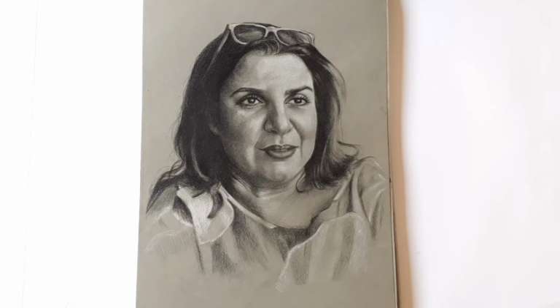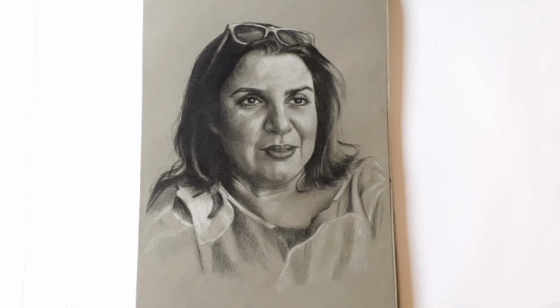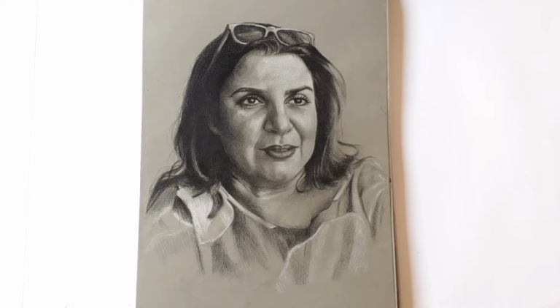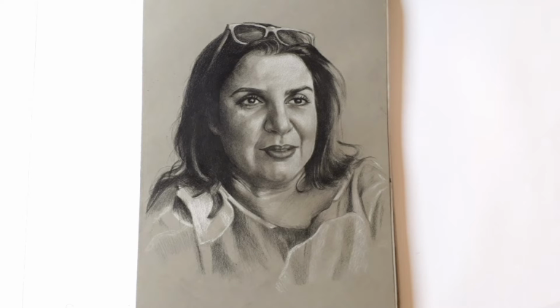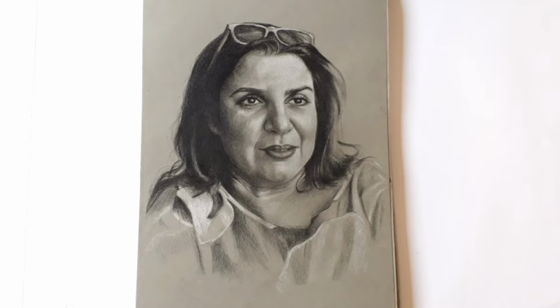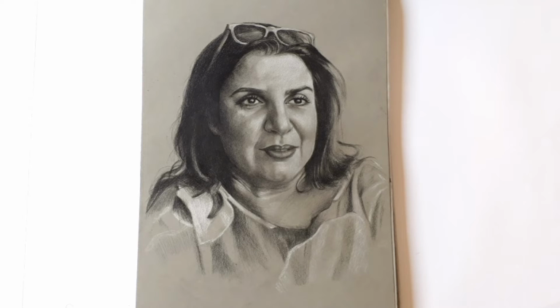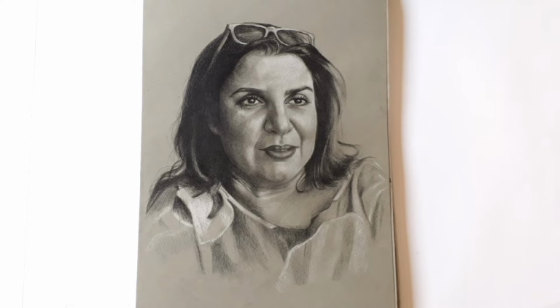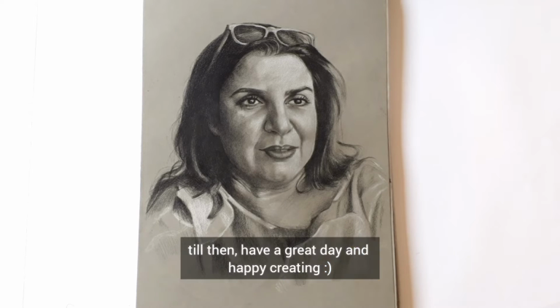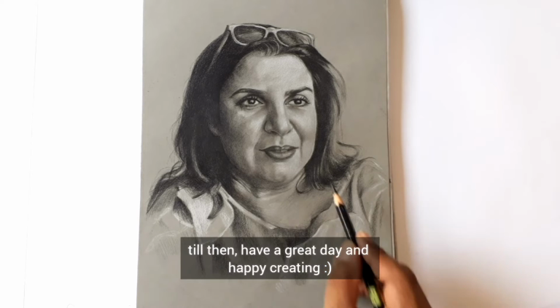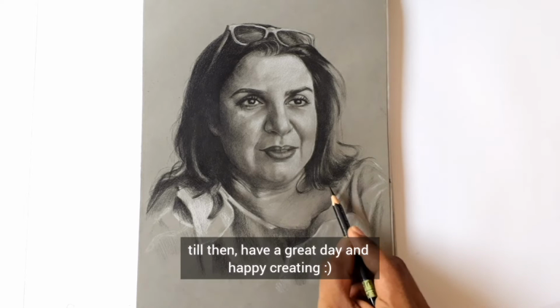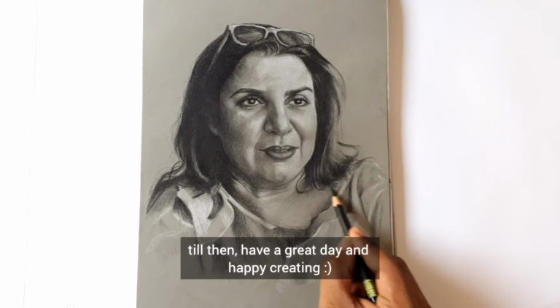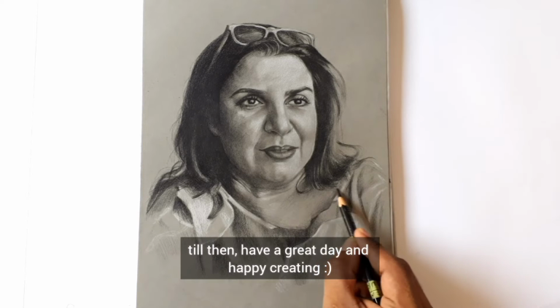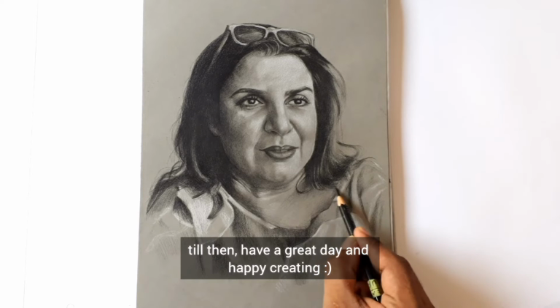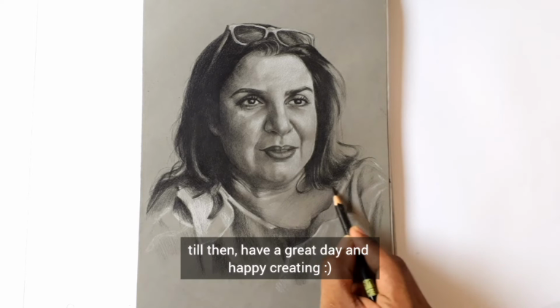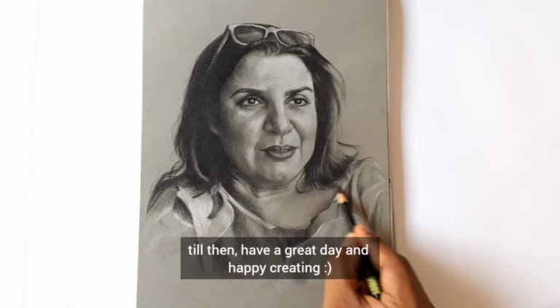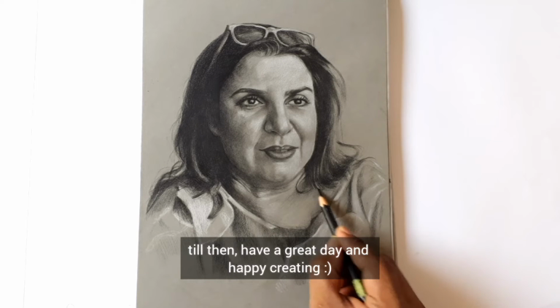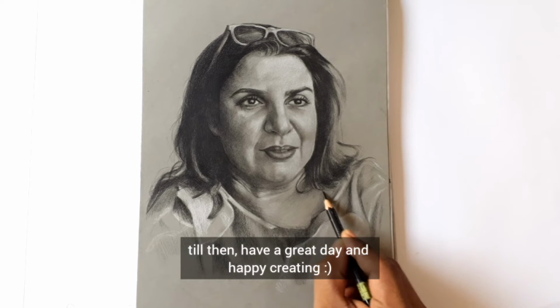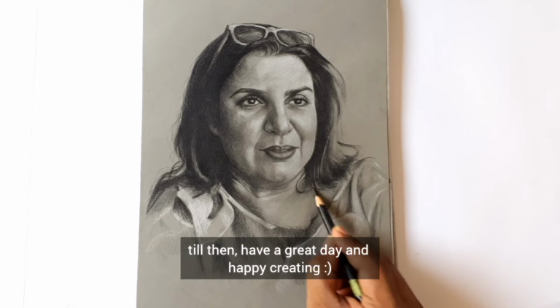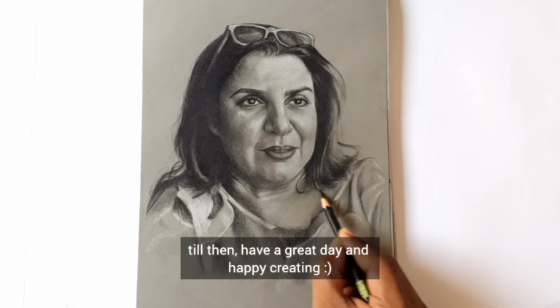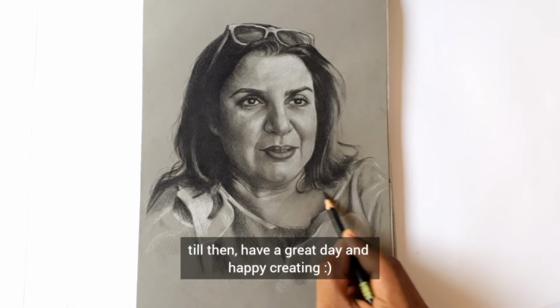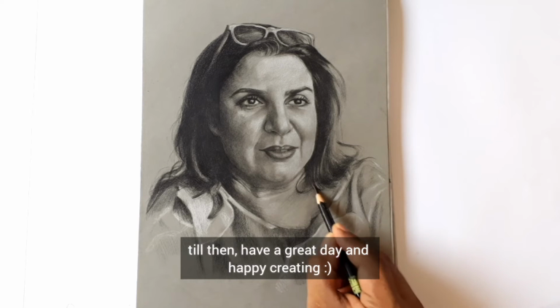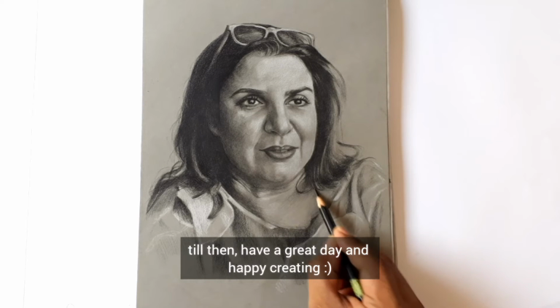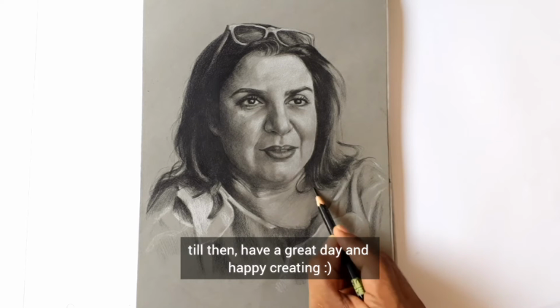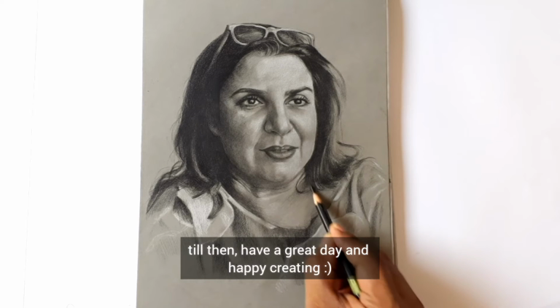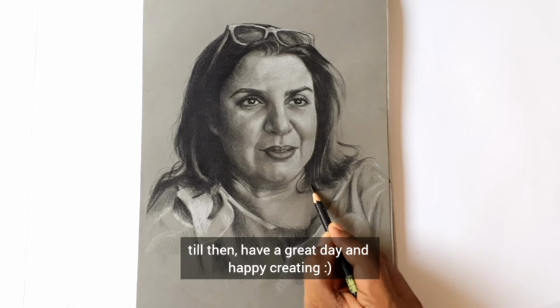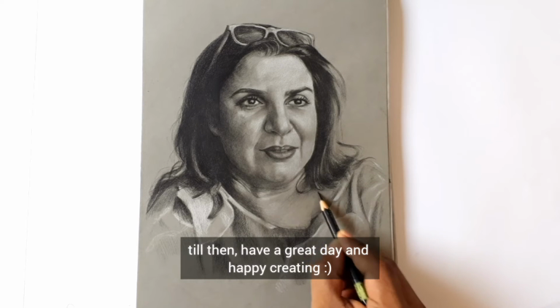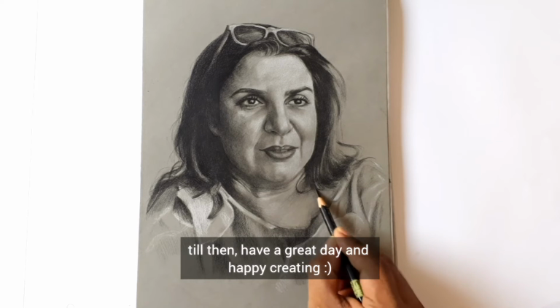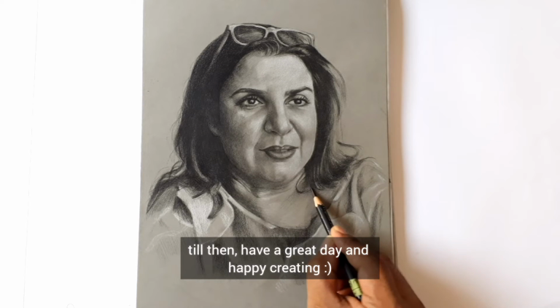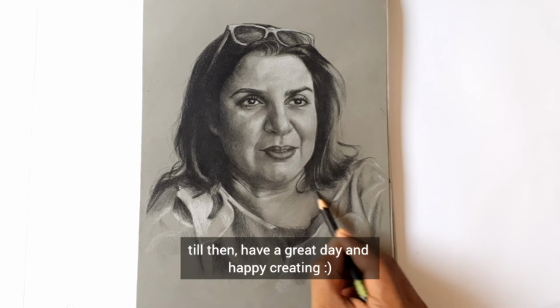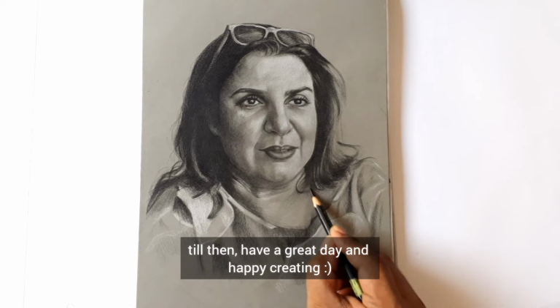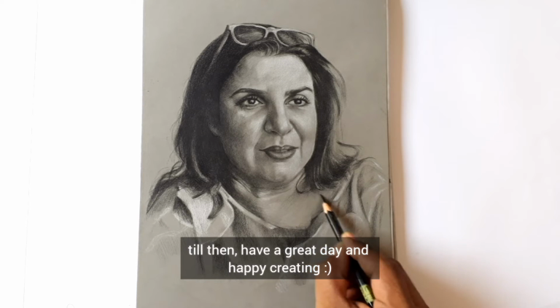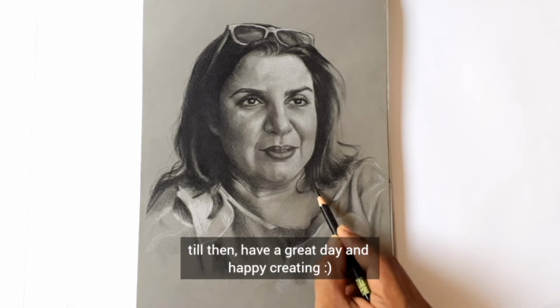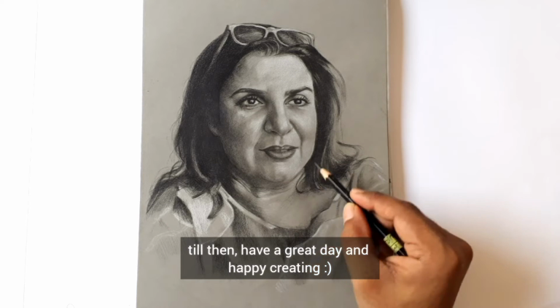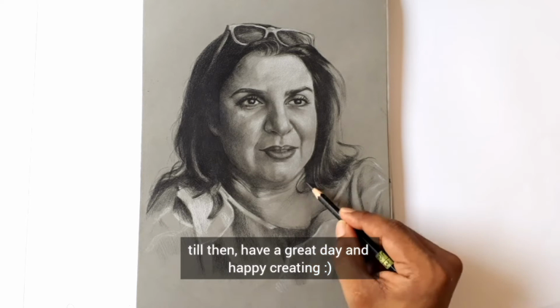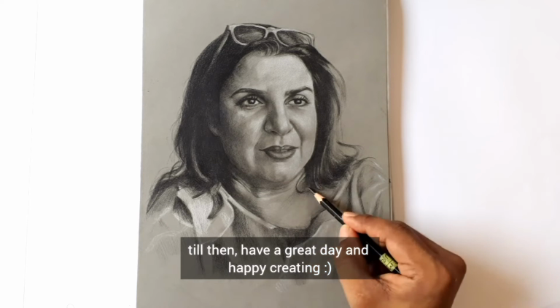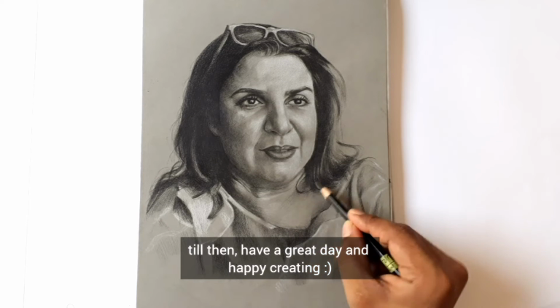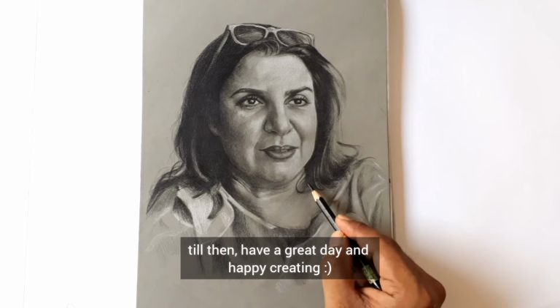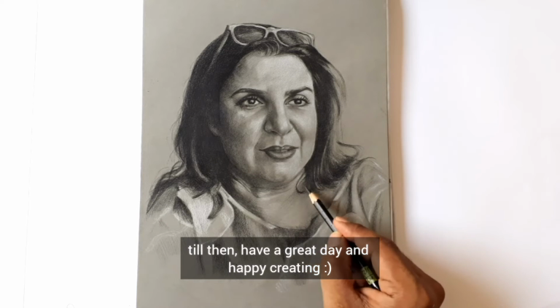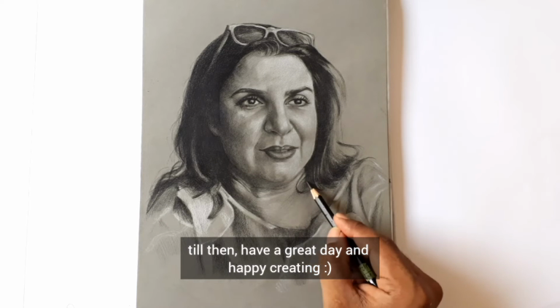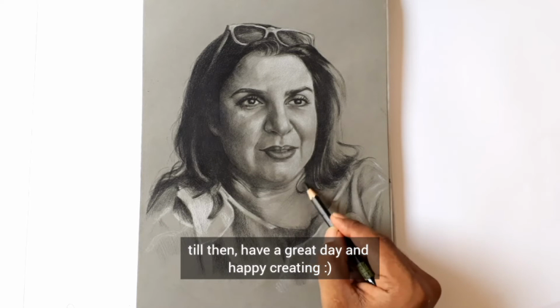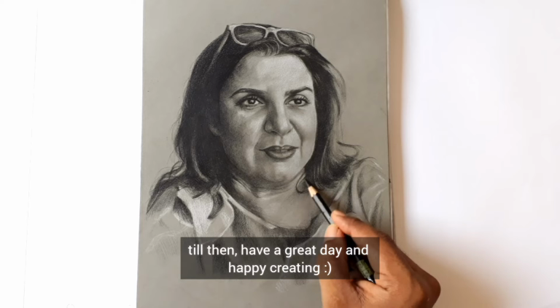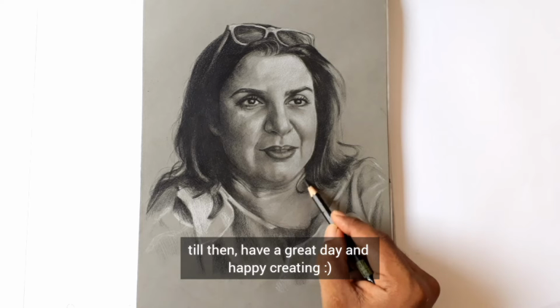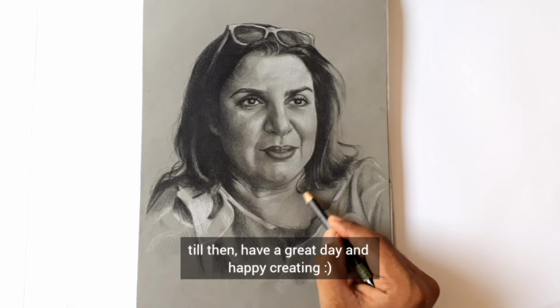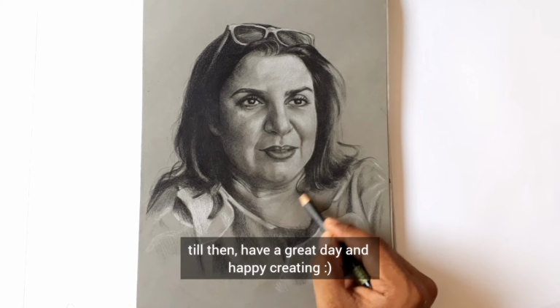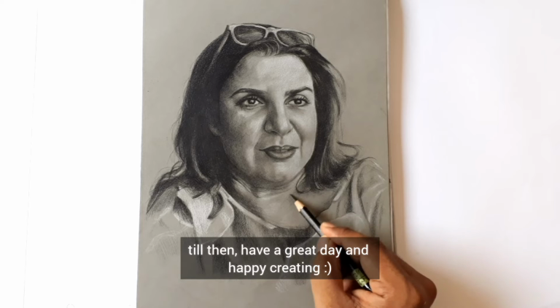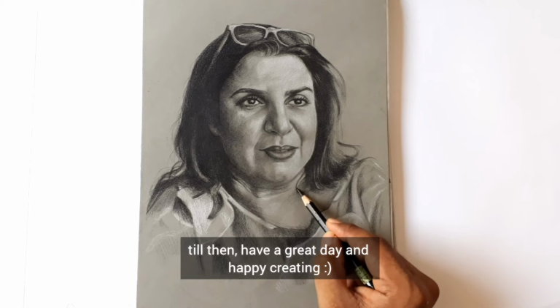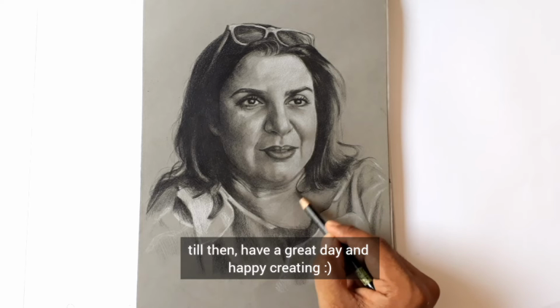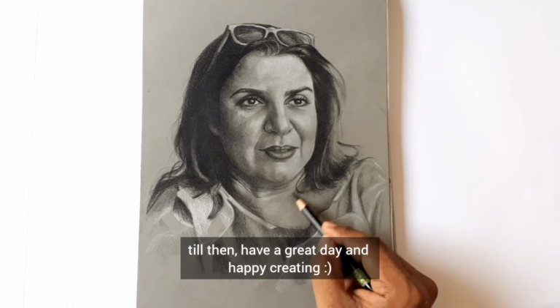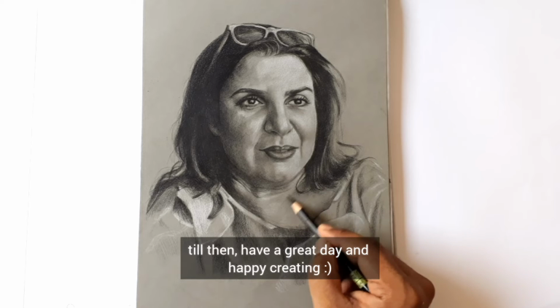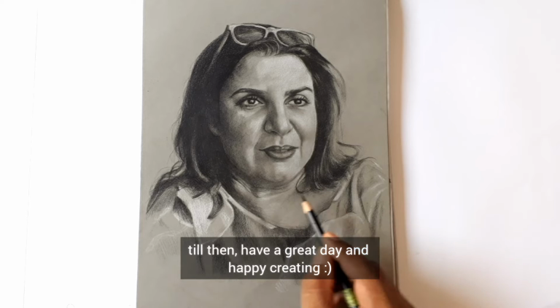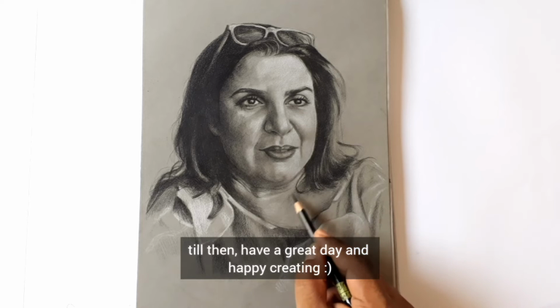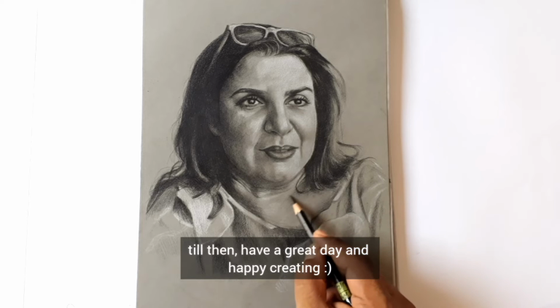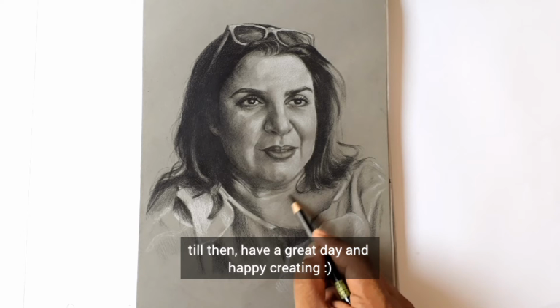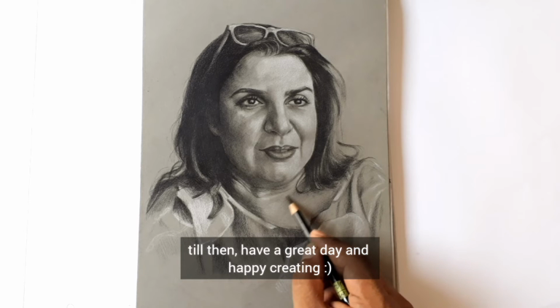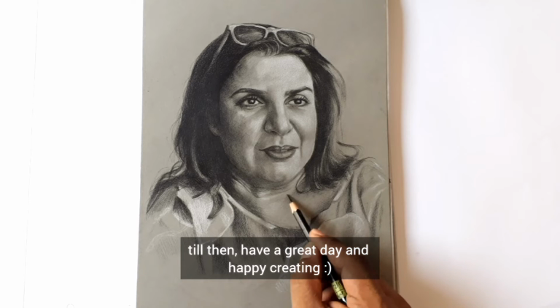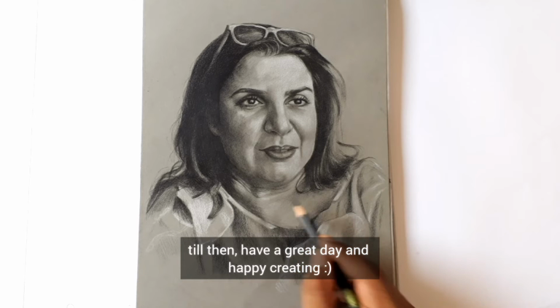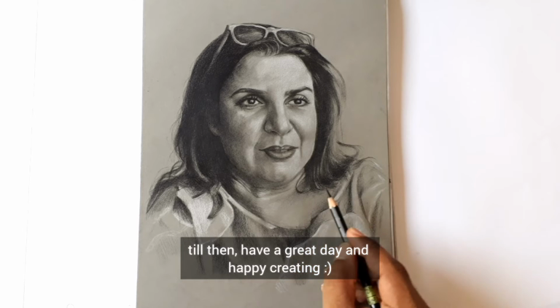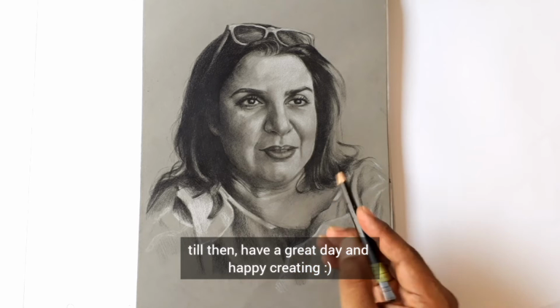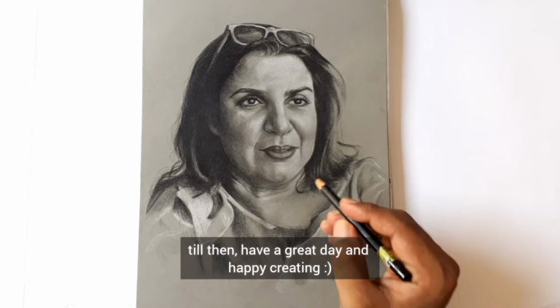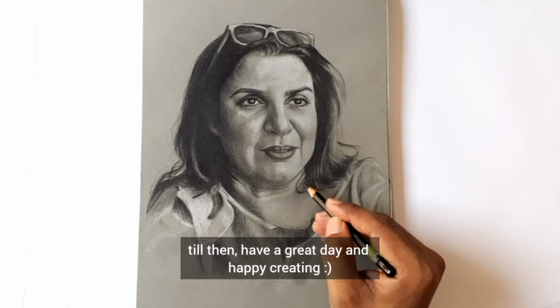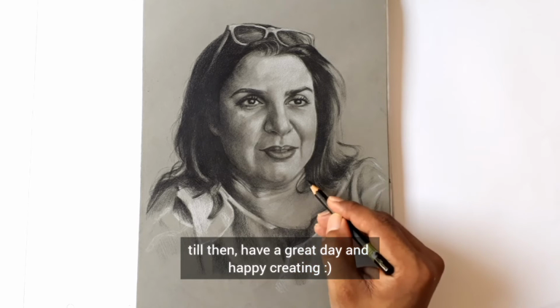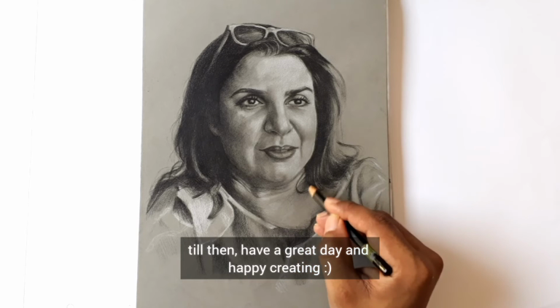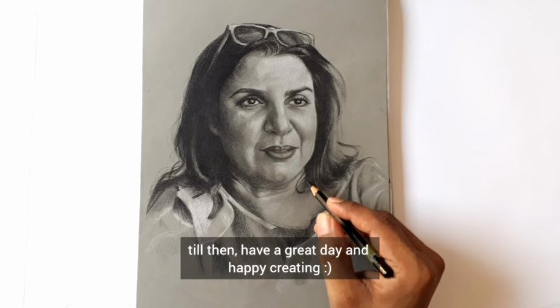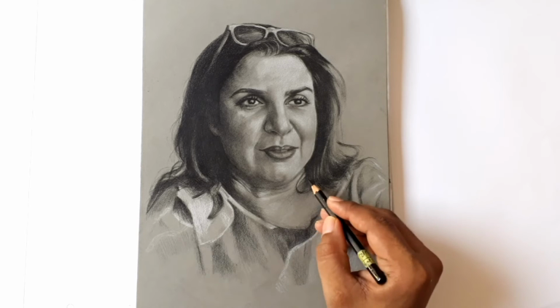Until then, have a great day and happy creating. Thank you, bye!